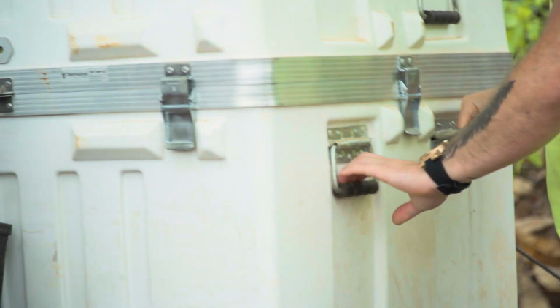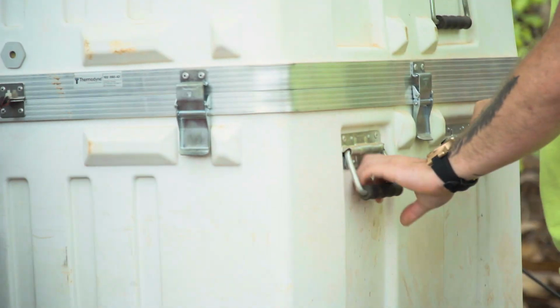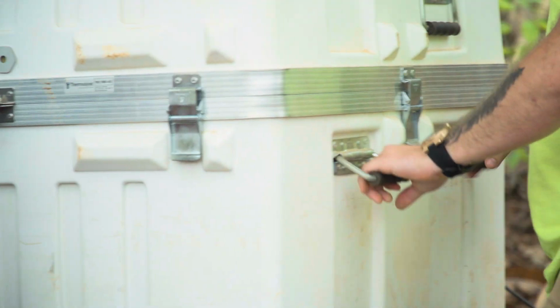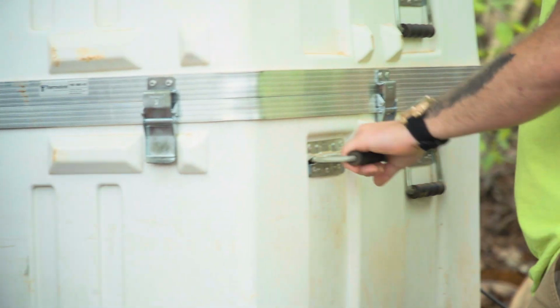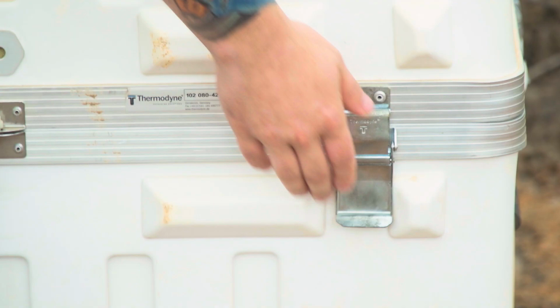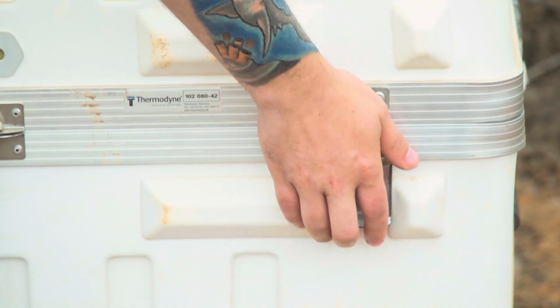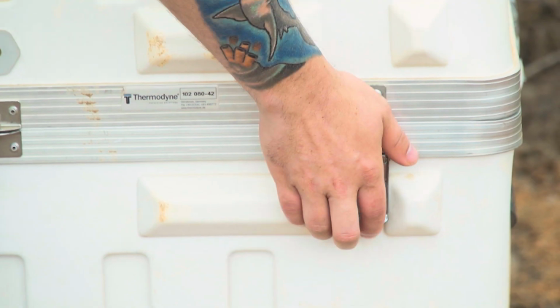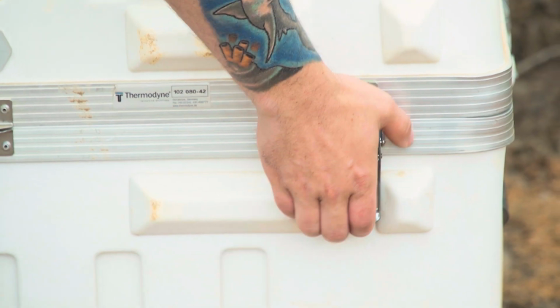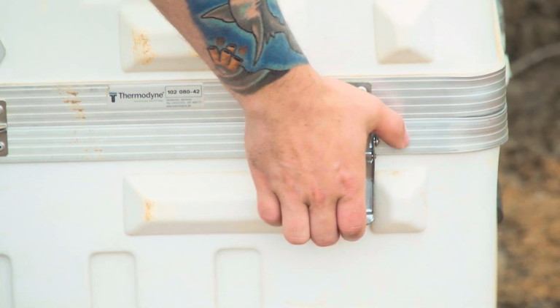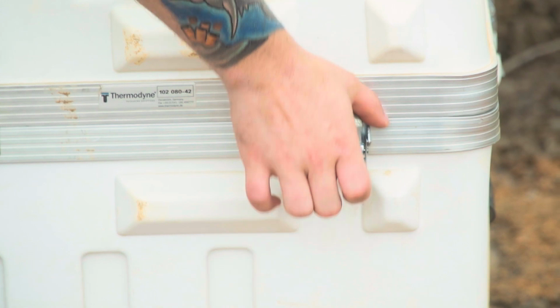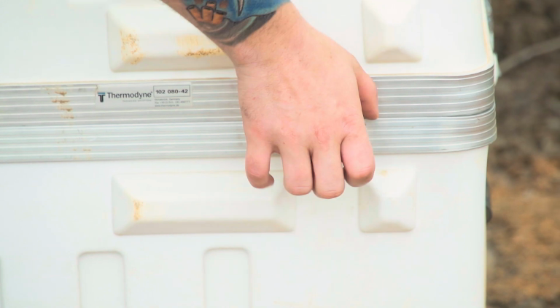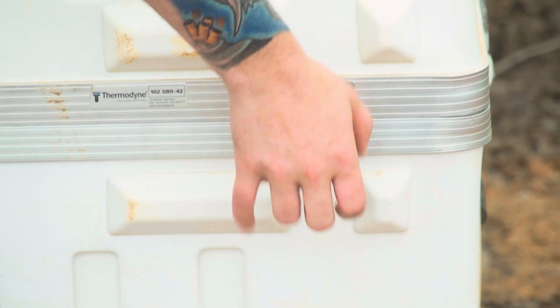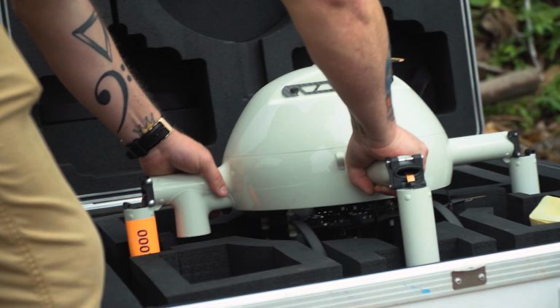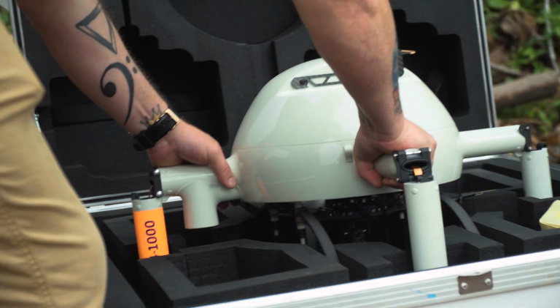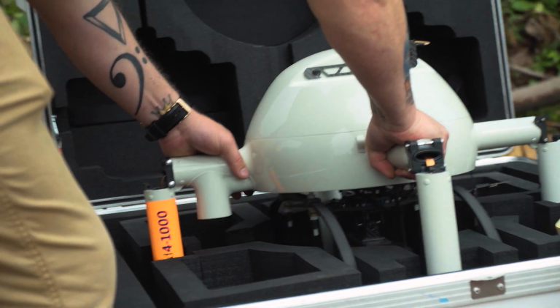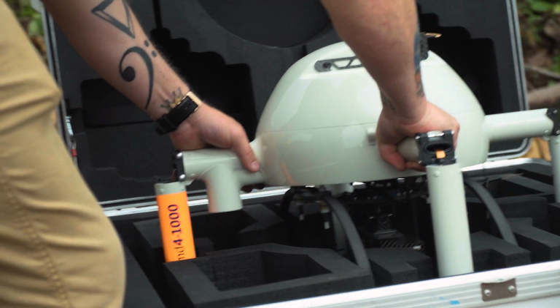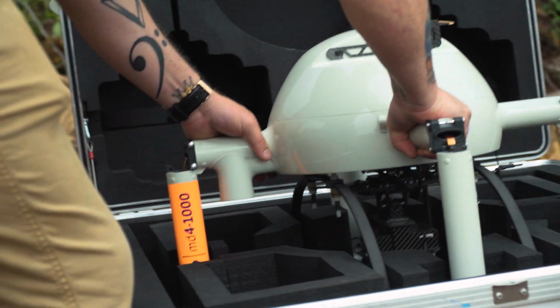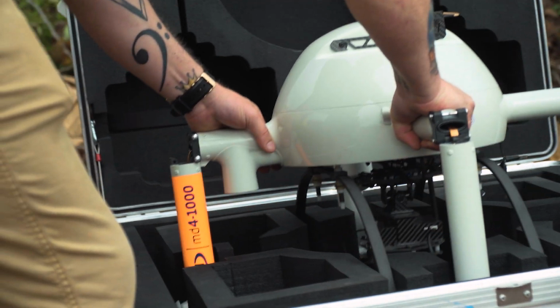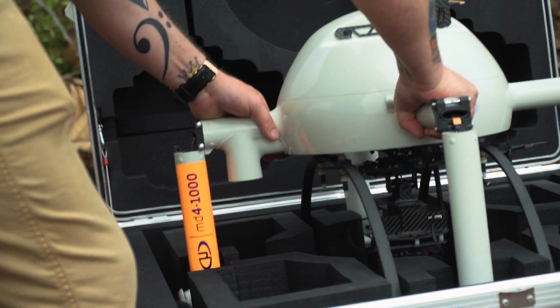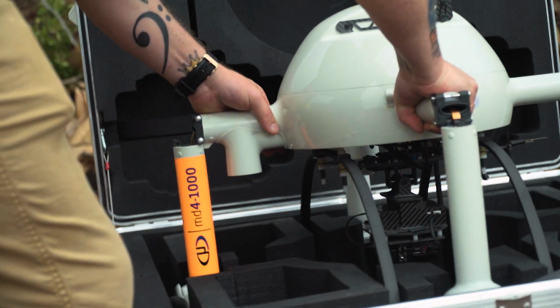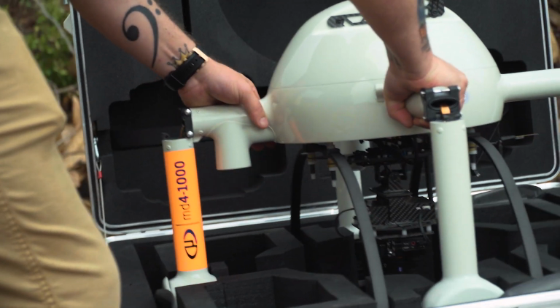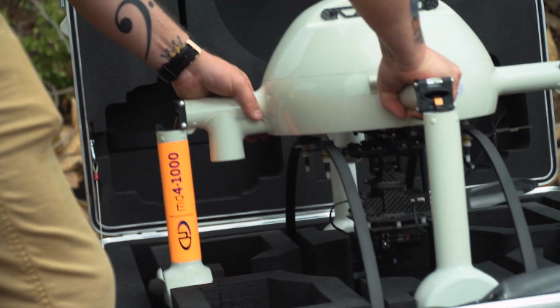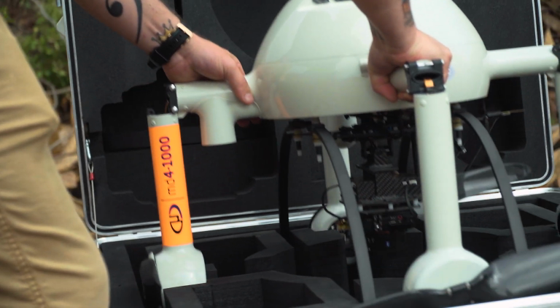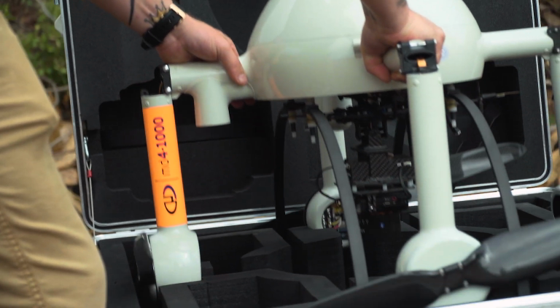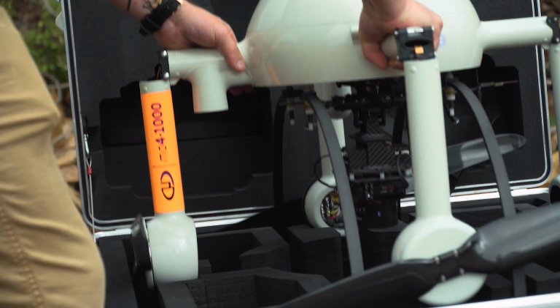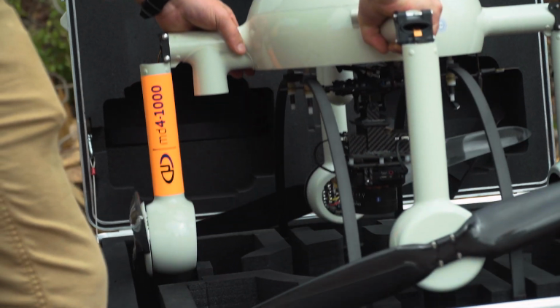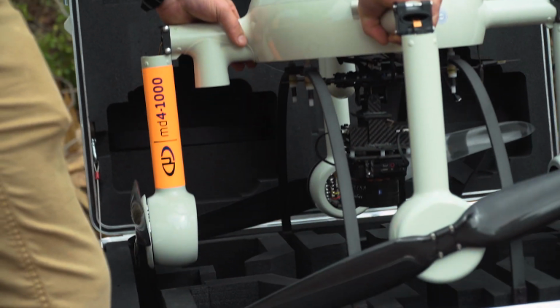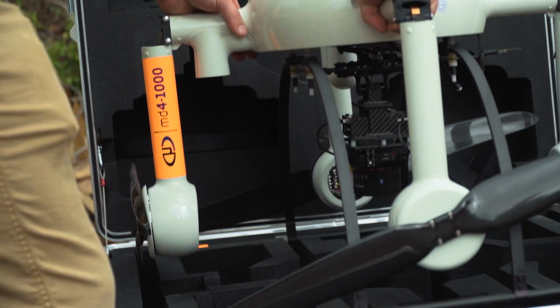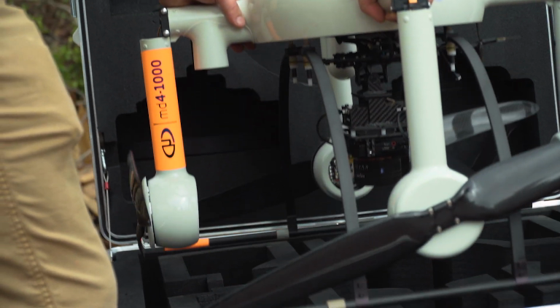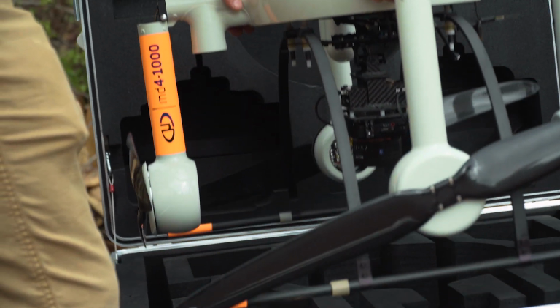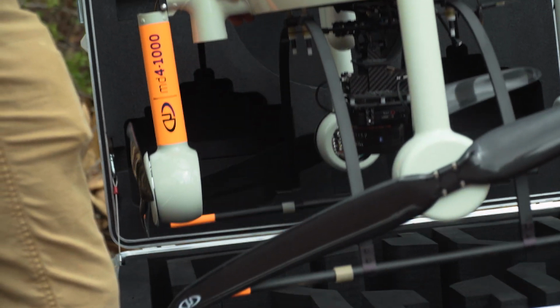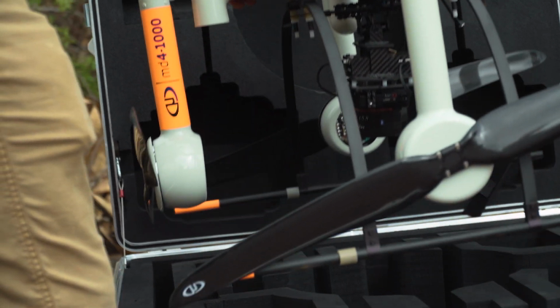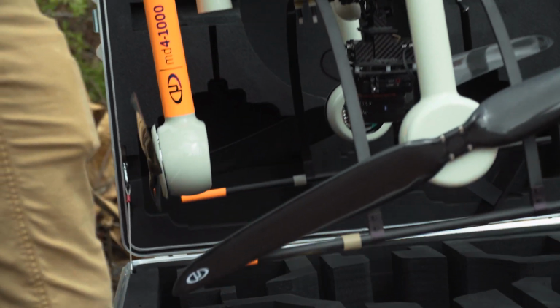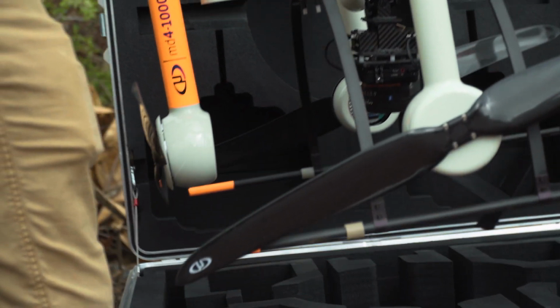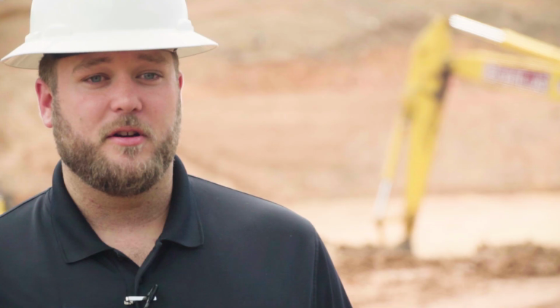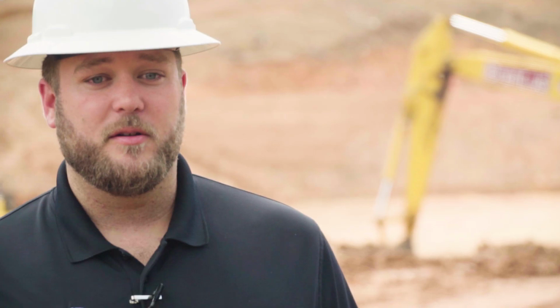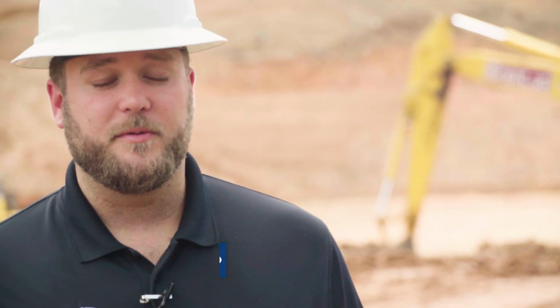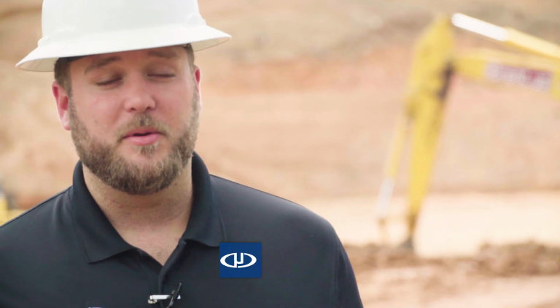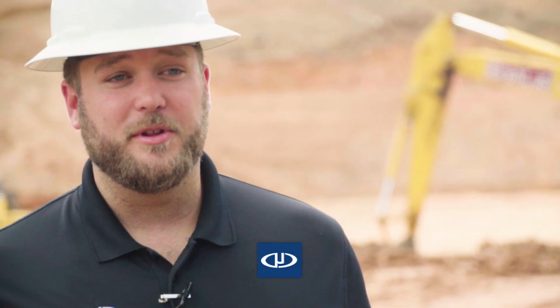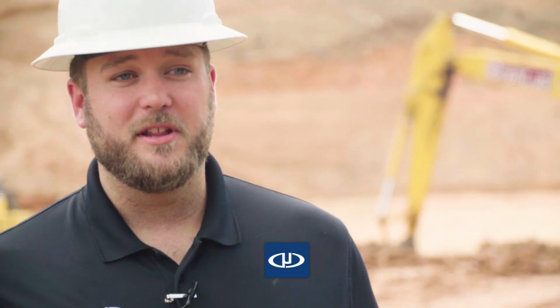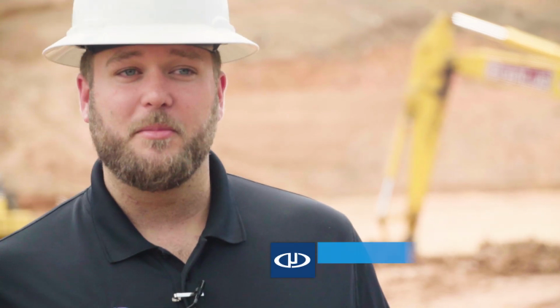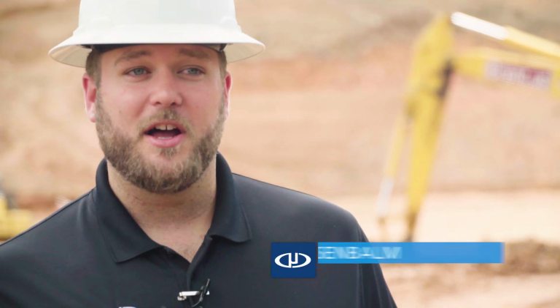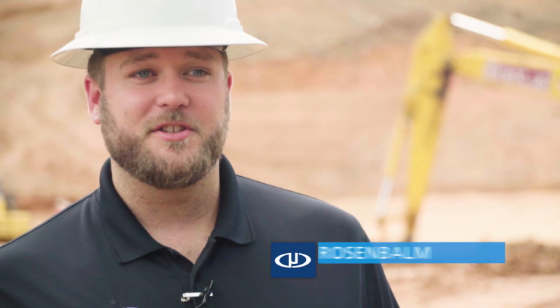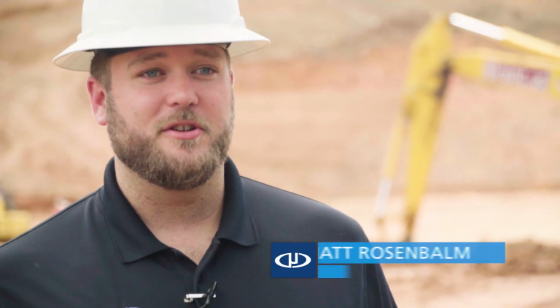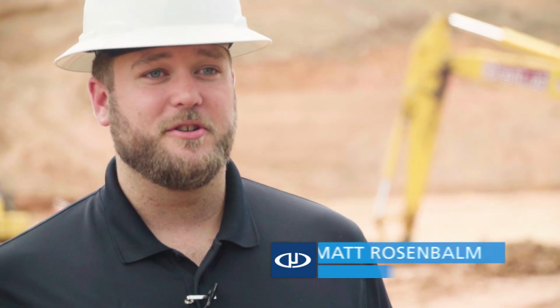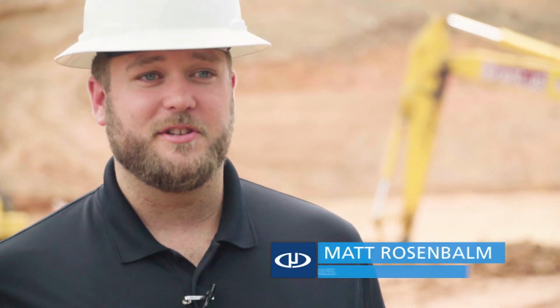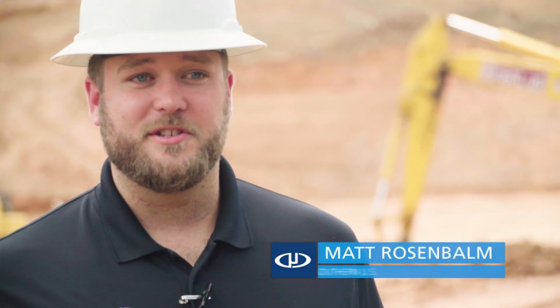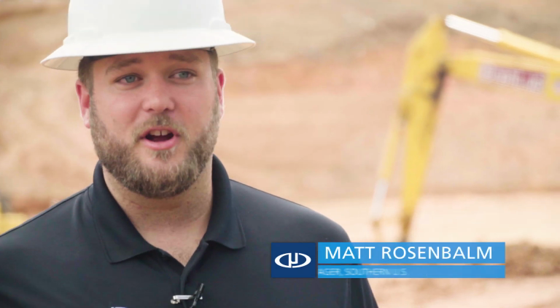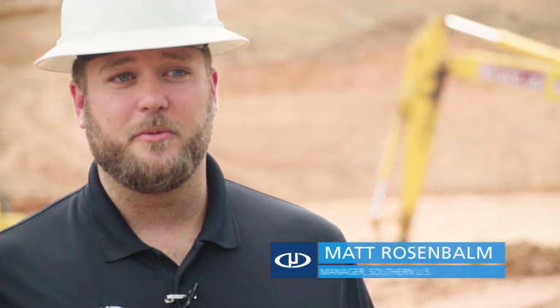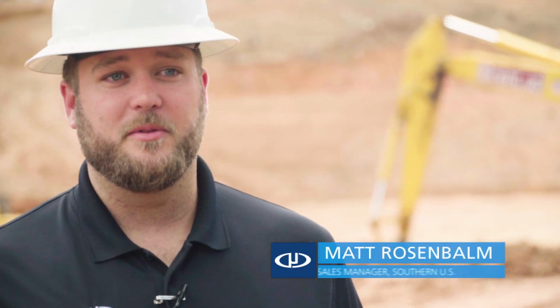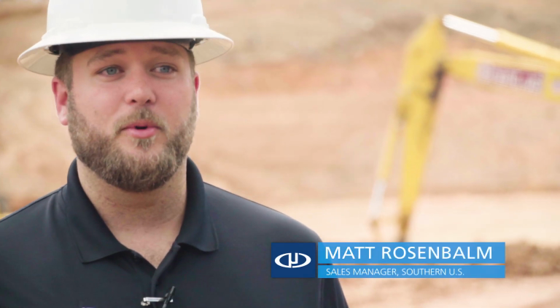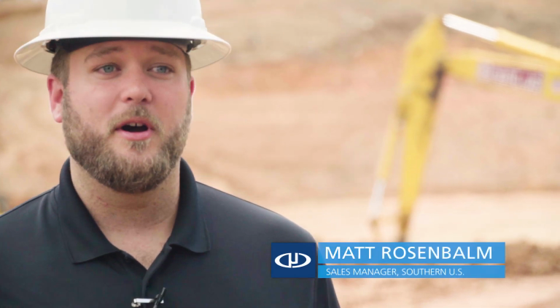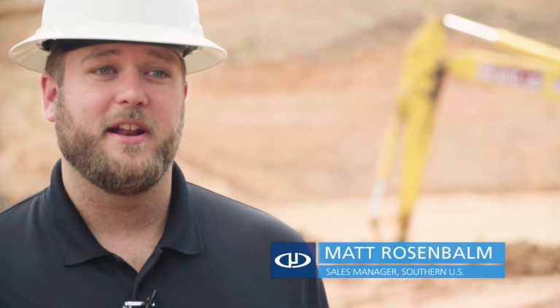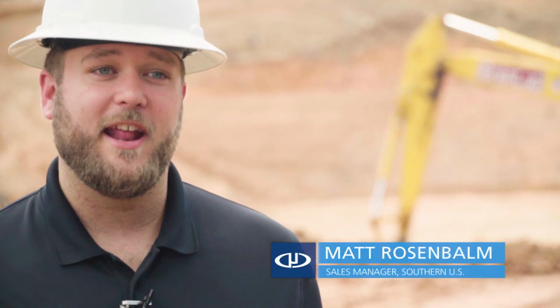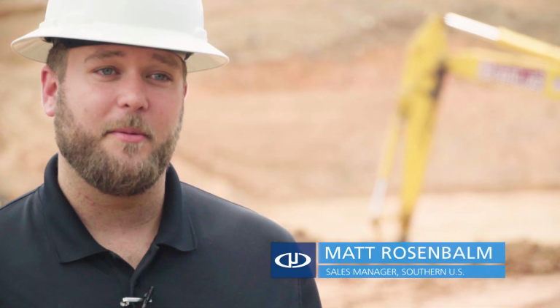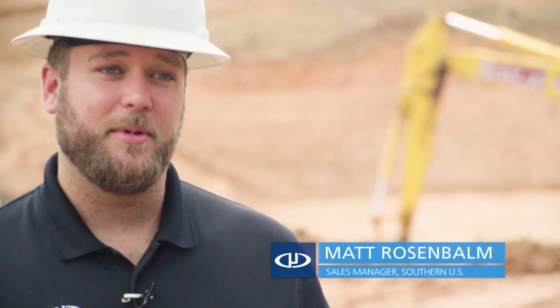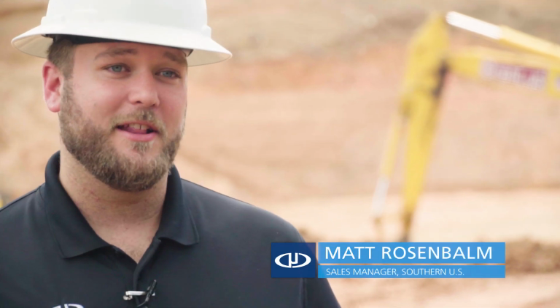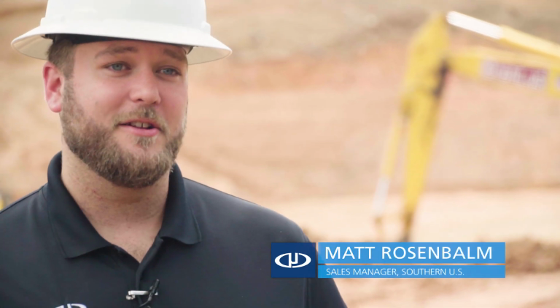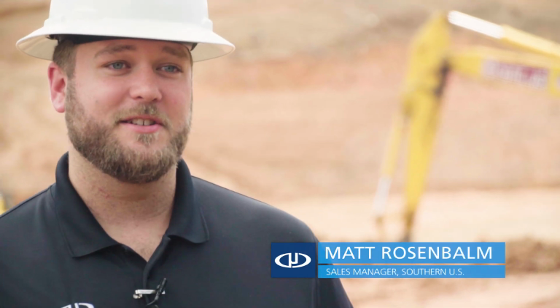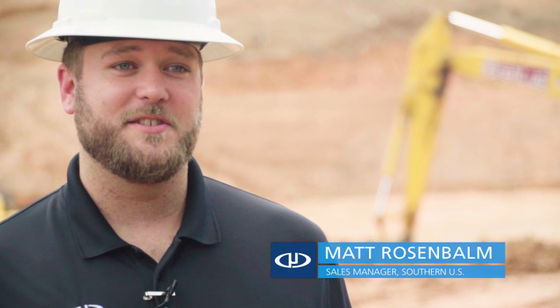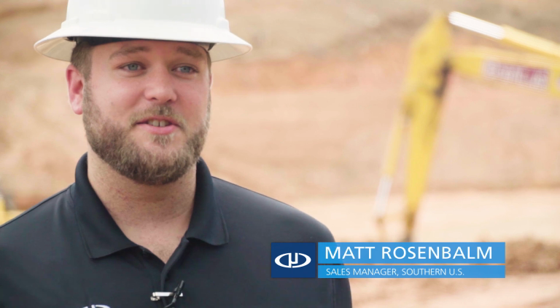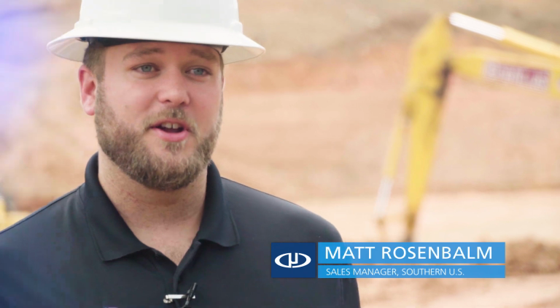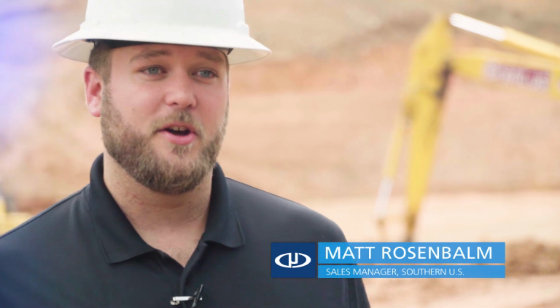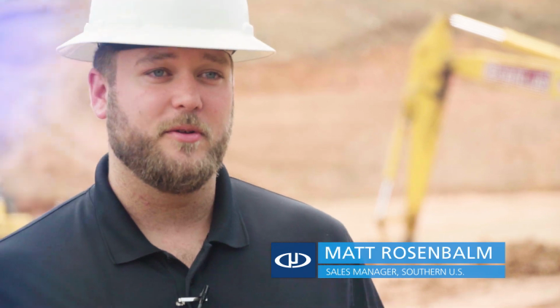Microdrome specializes in providing a full solution to our customers. Our units are completely modular — you can start with one and add payloads as you go.